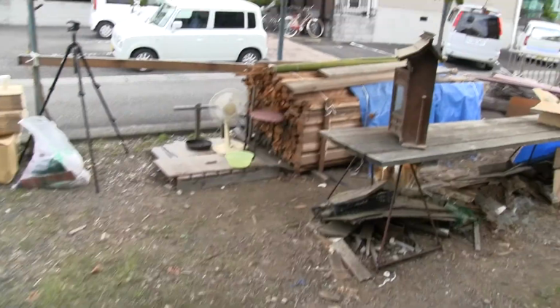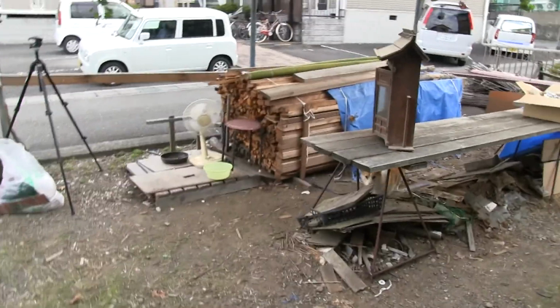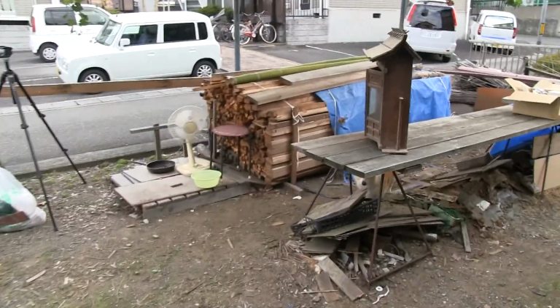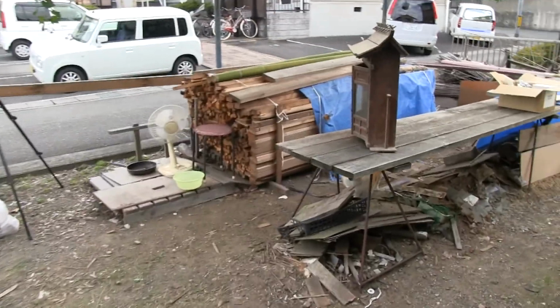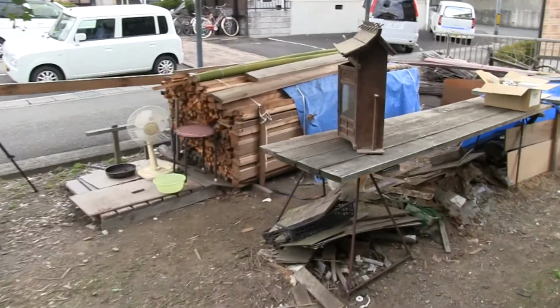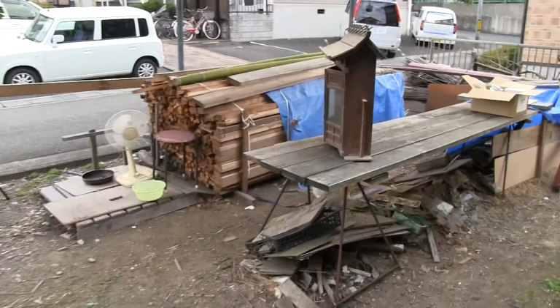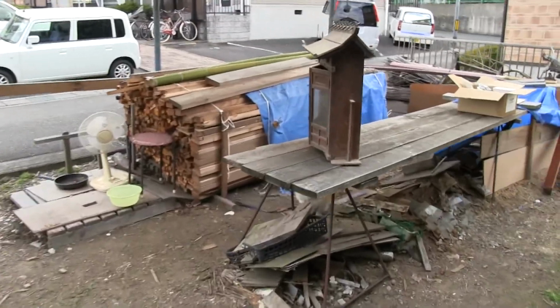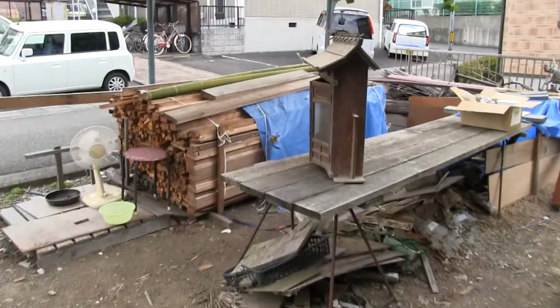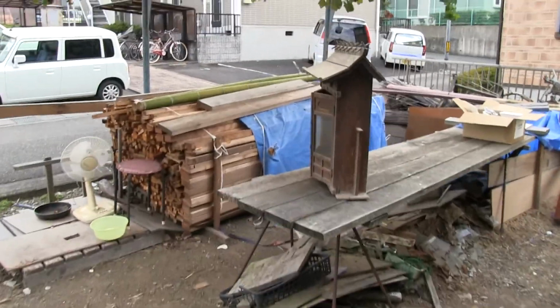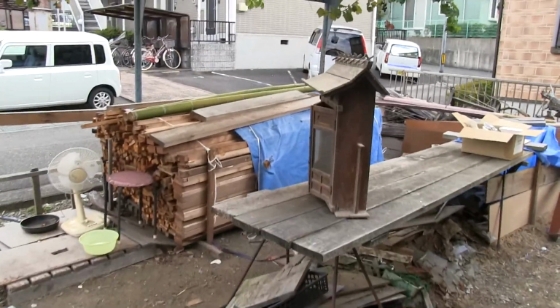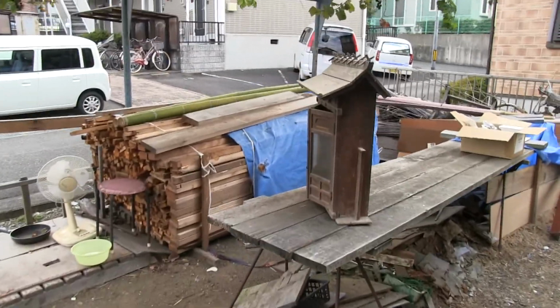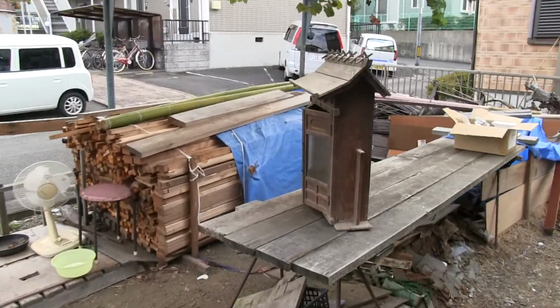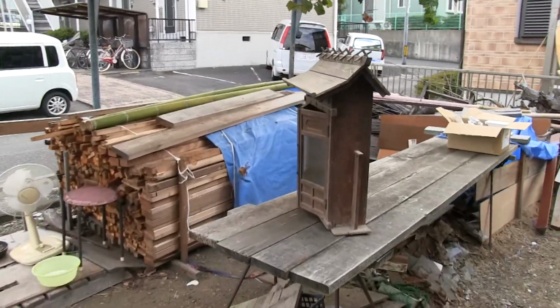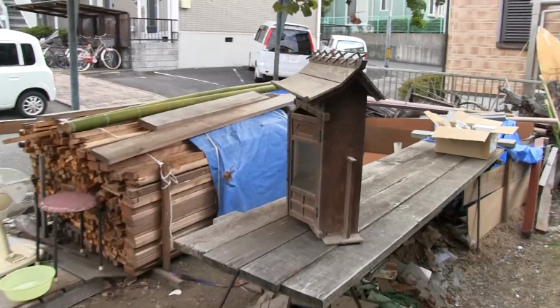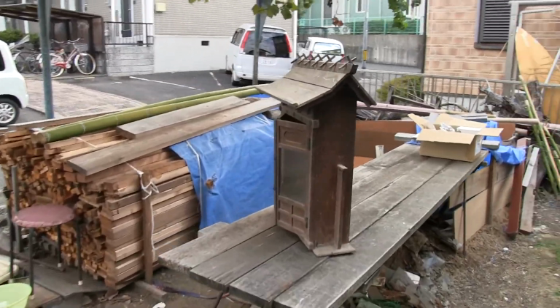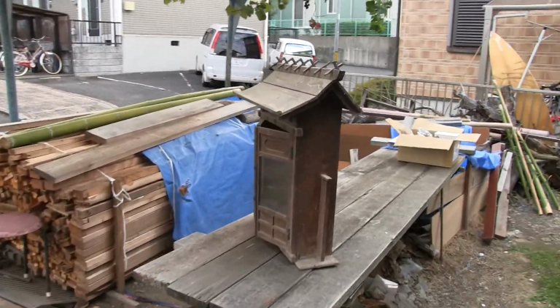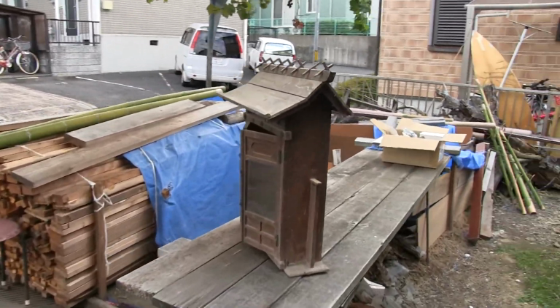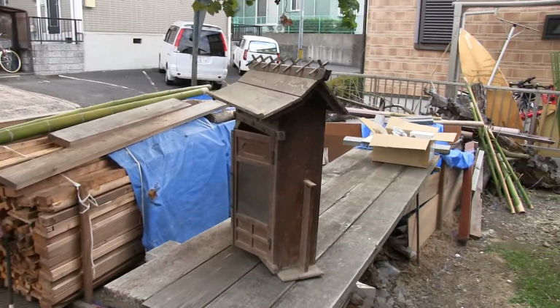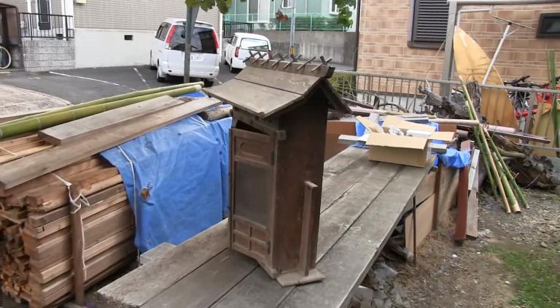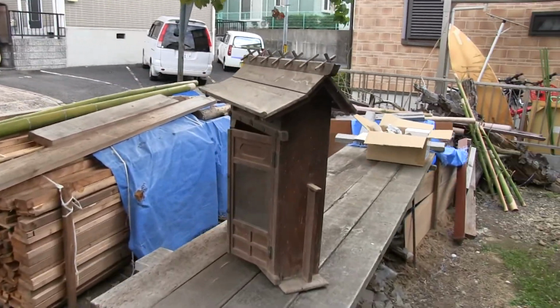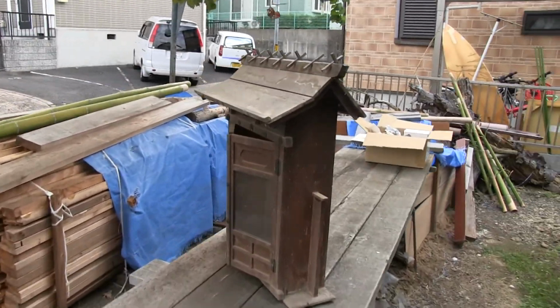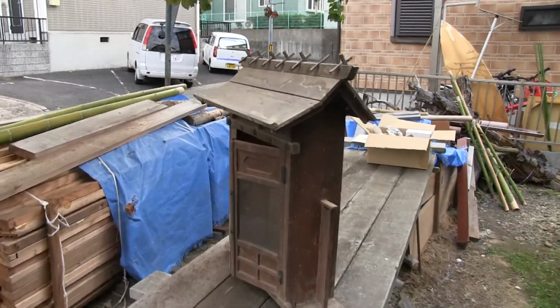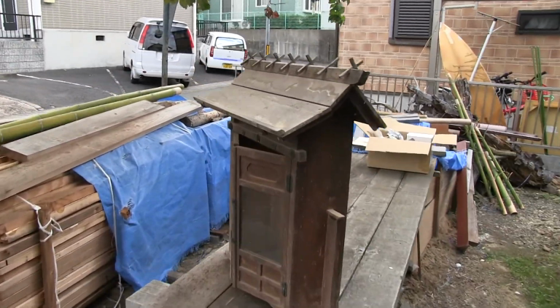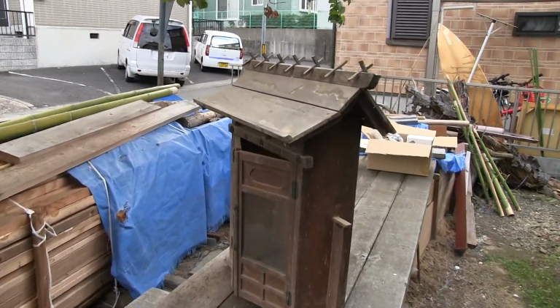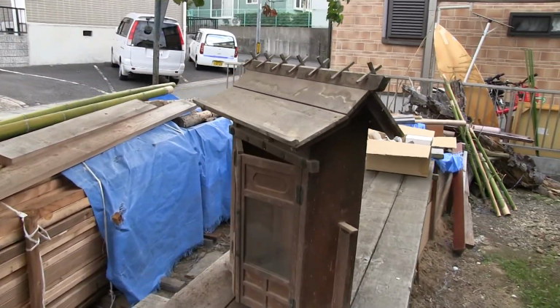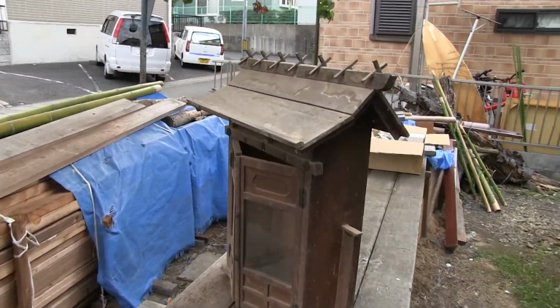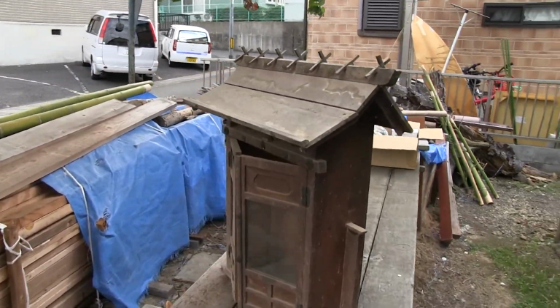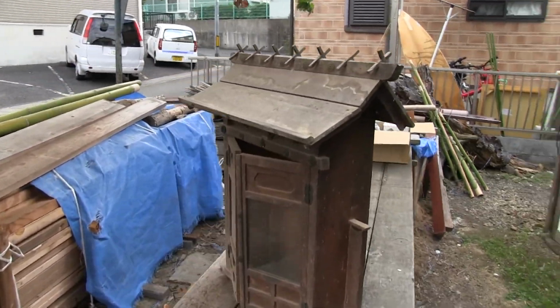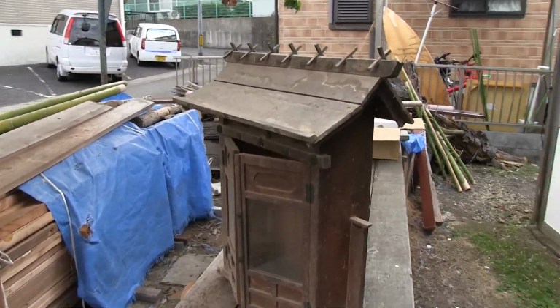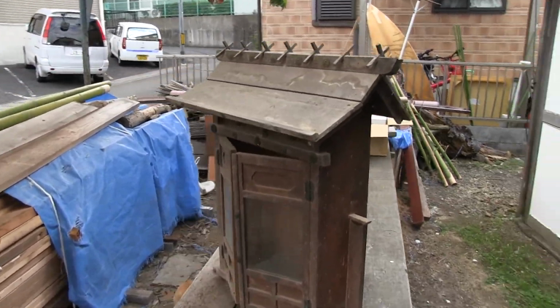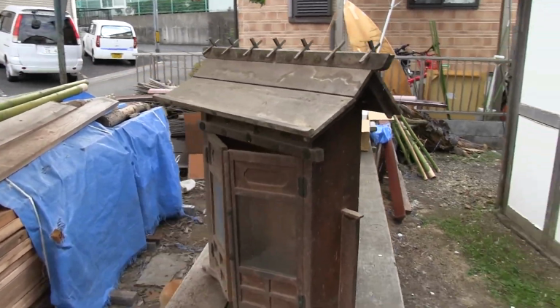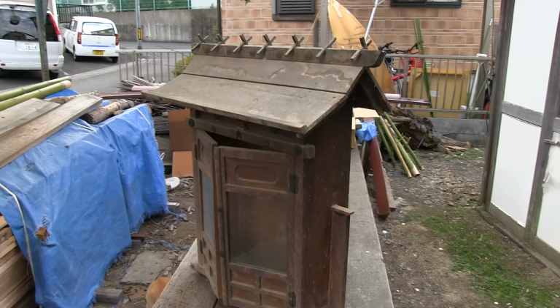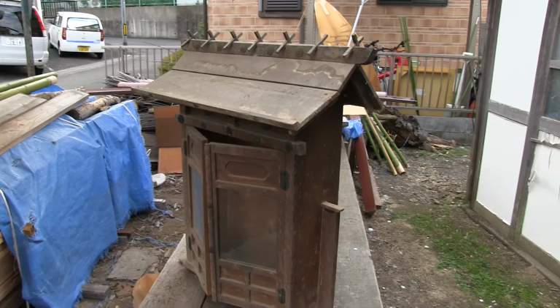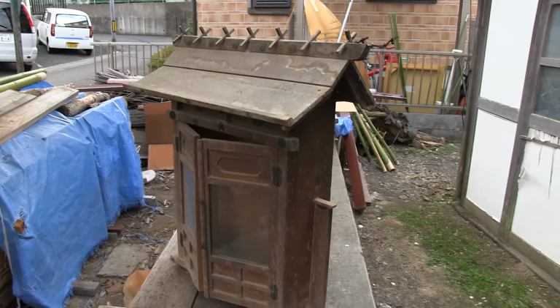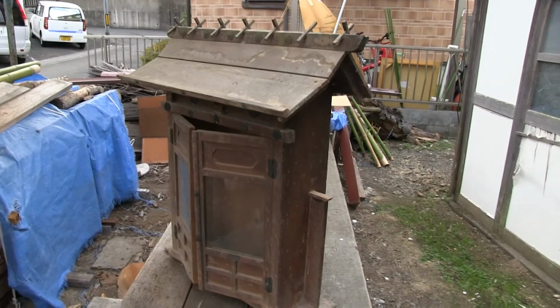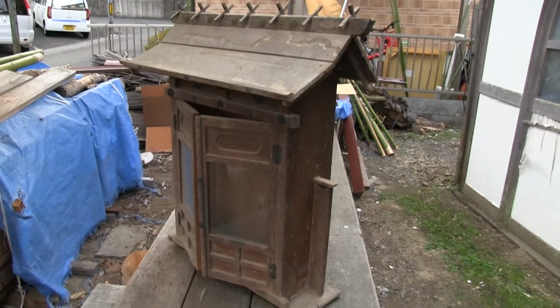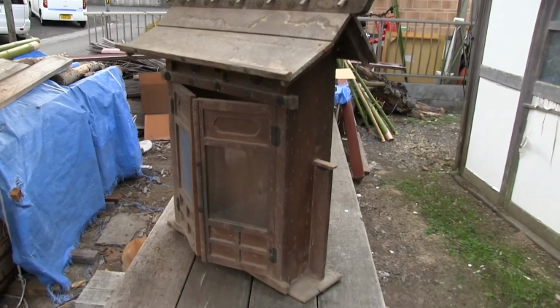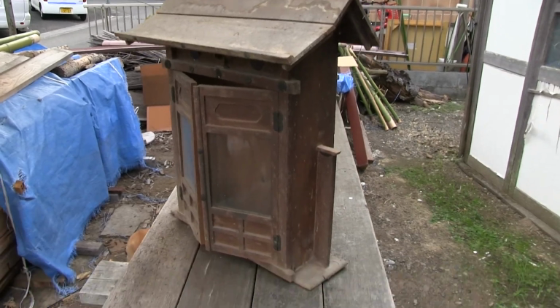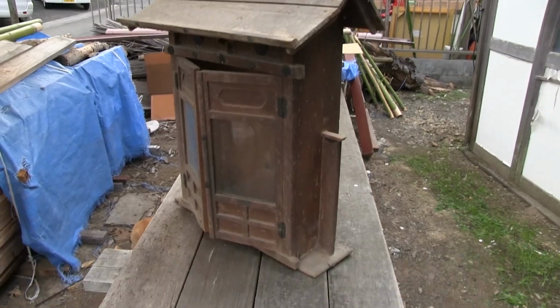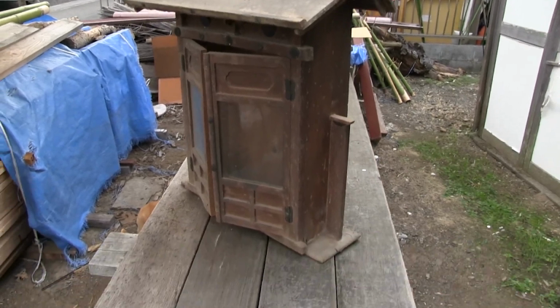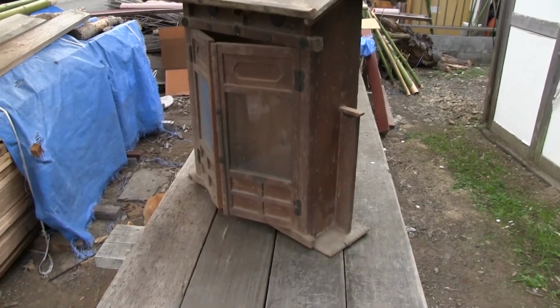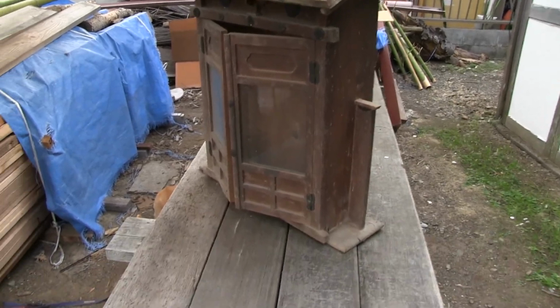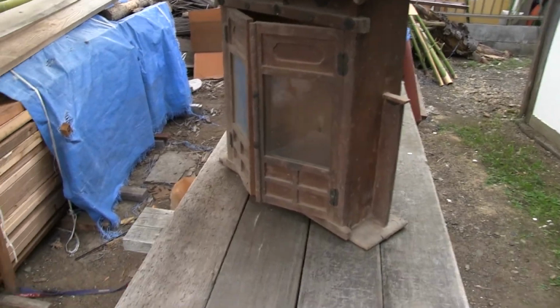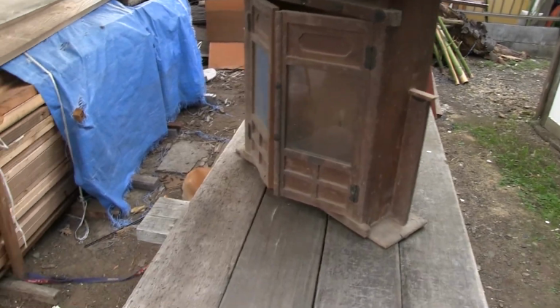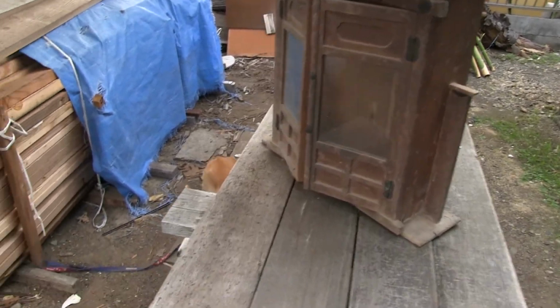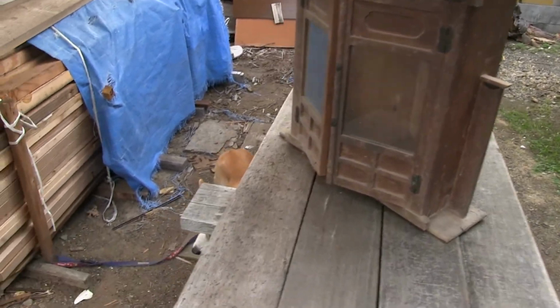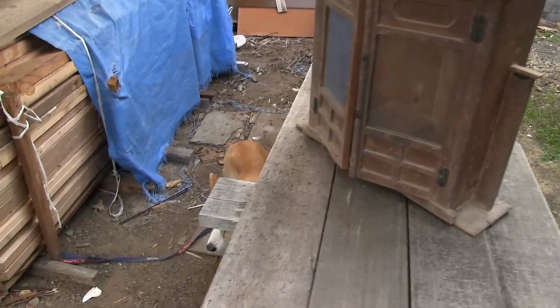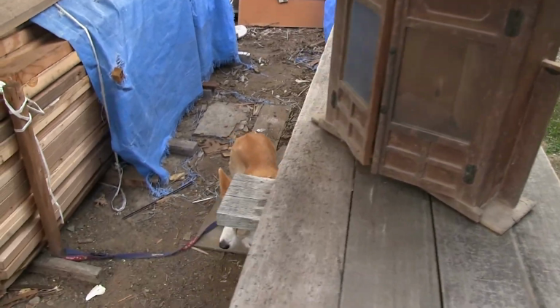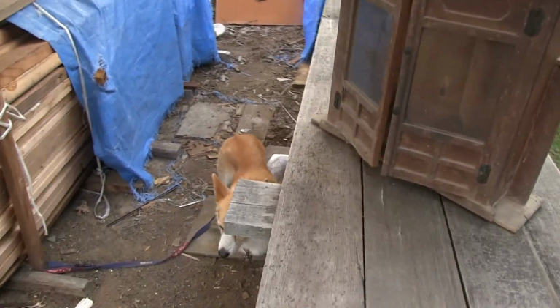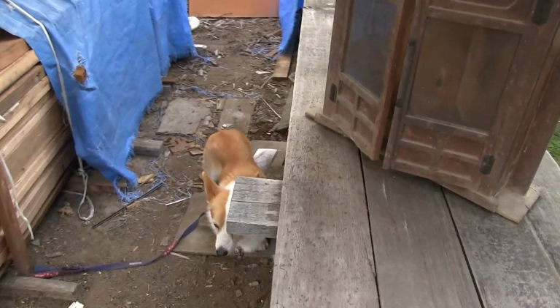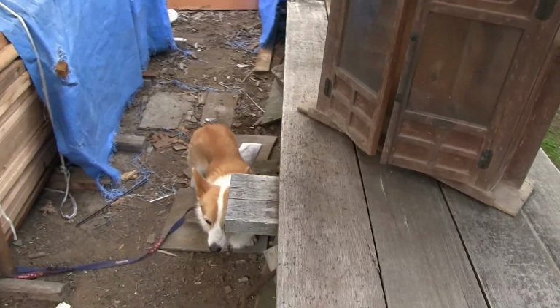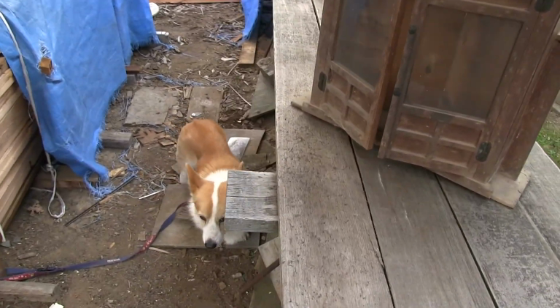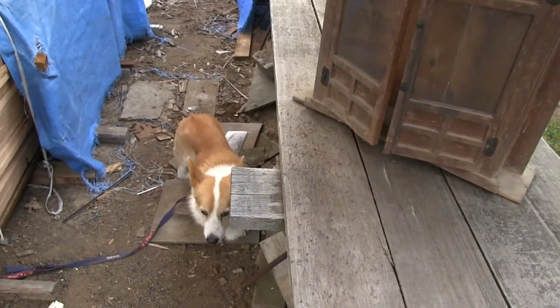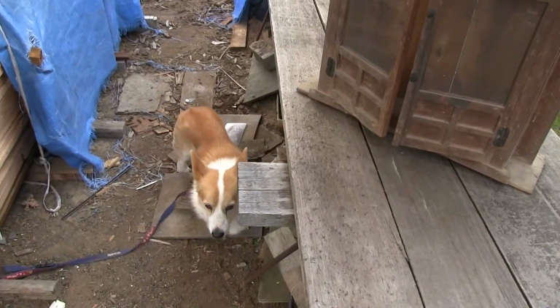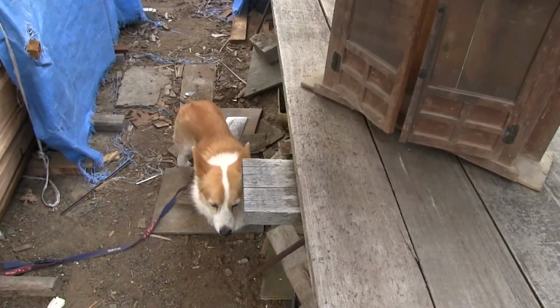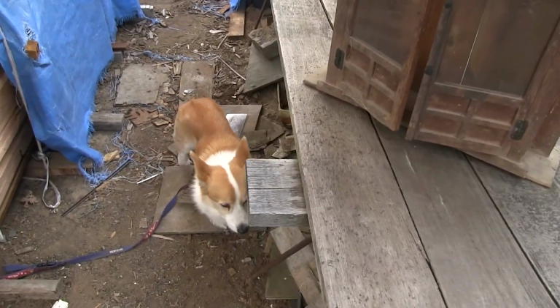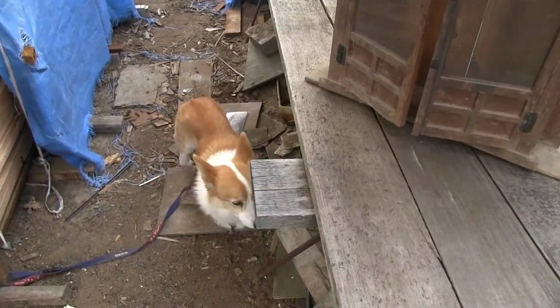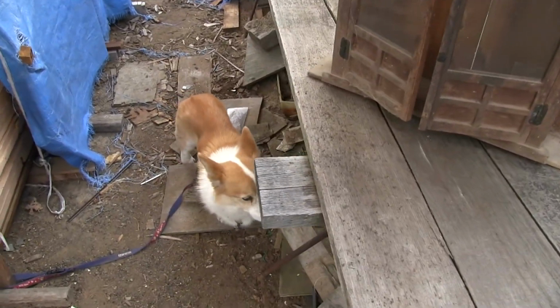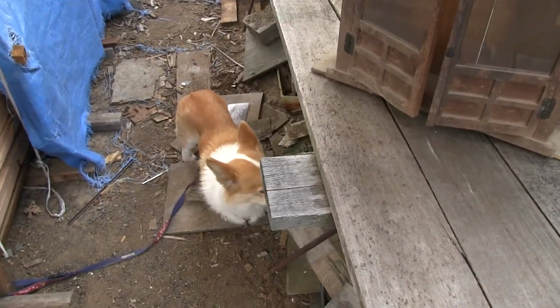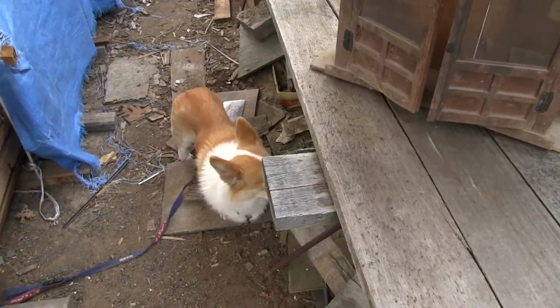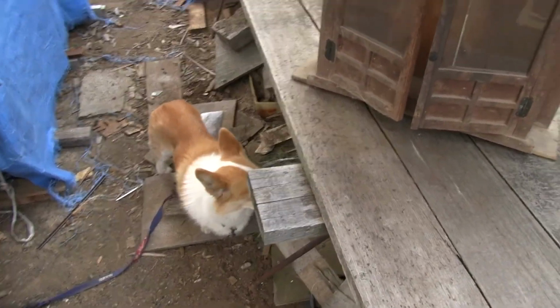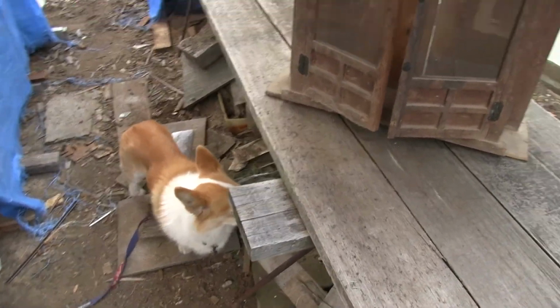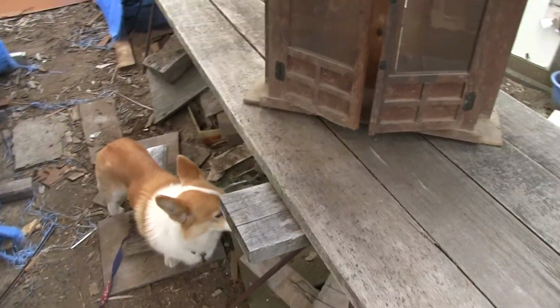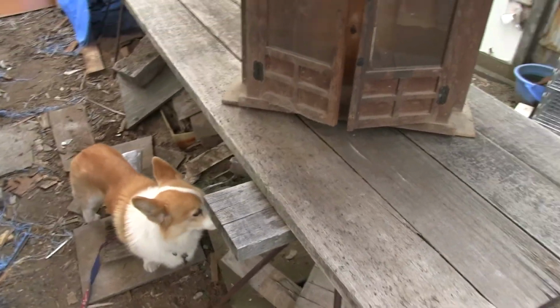Here's another really big kamidana. Let's take a look at this — look at the size of this thing compared to the dog. Hey Lynn!